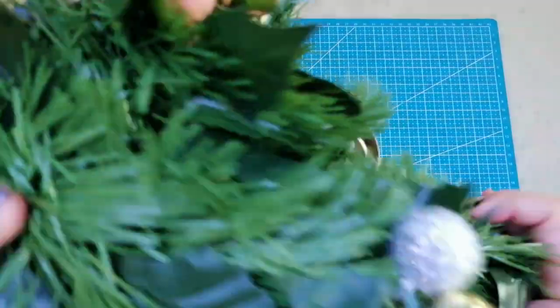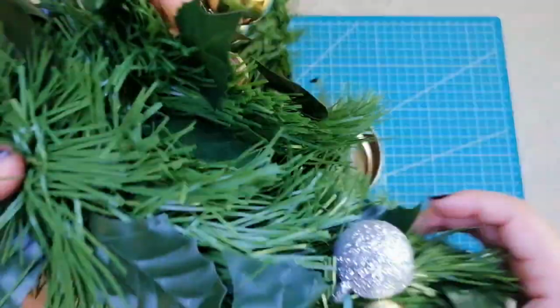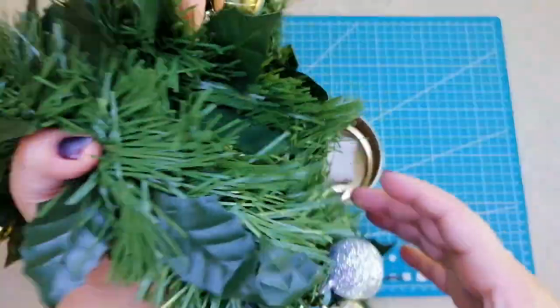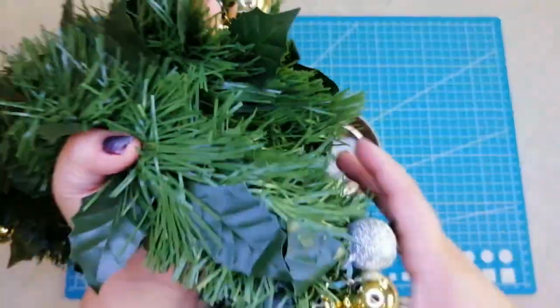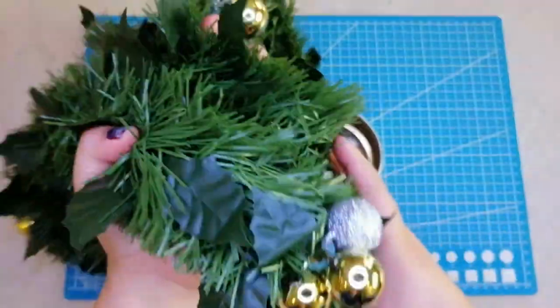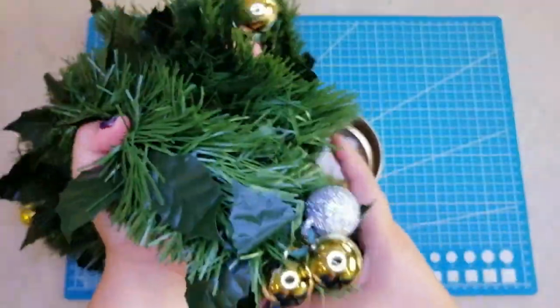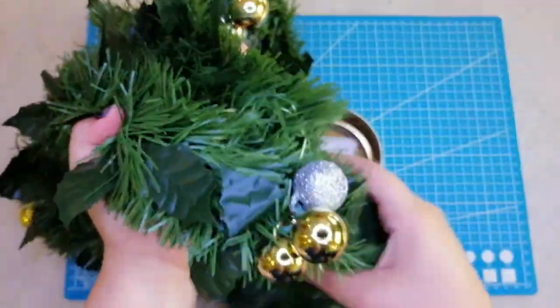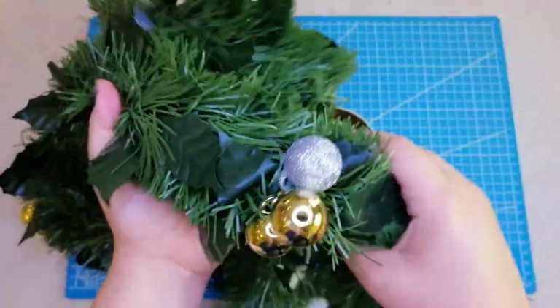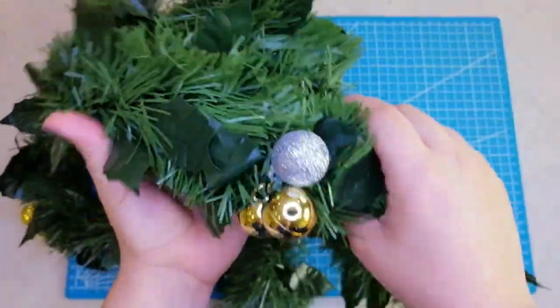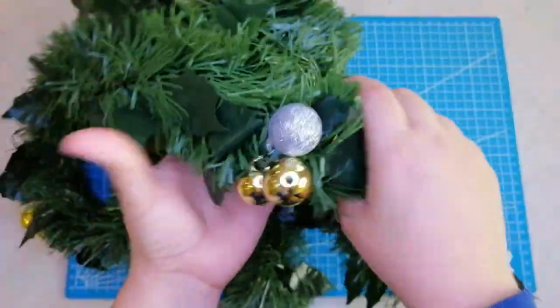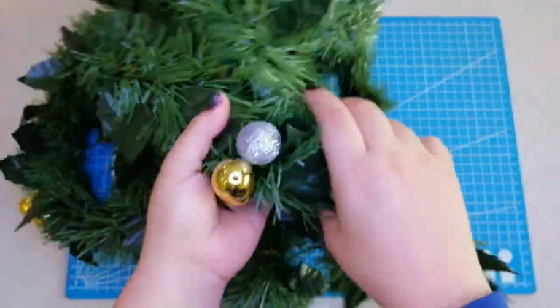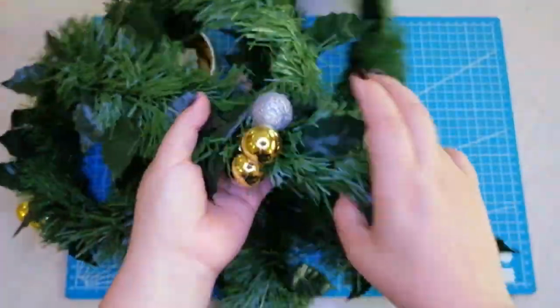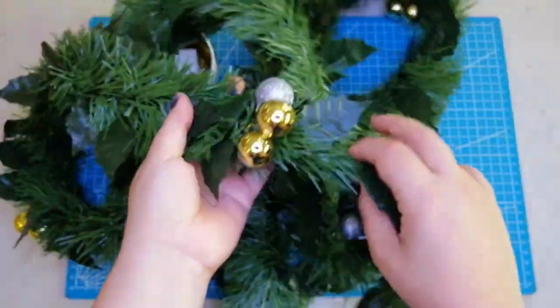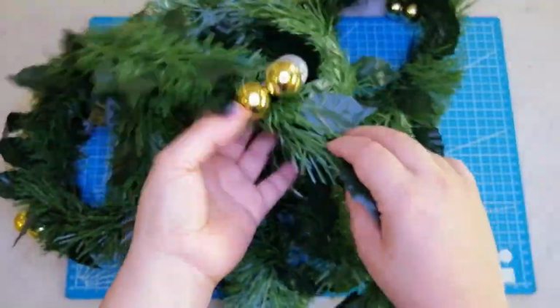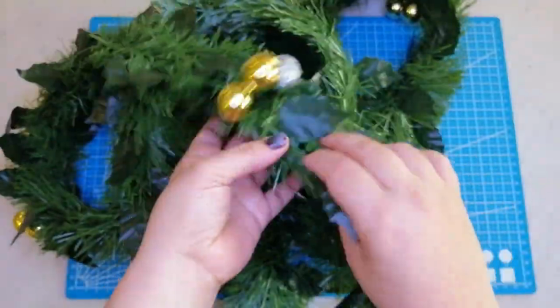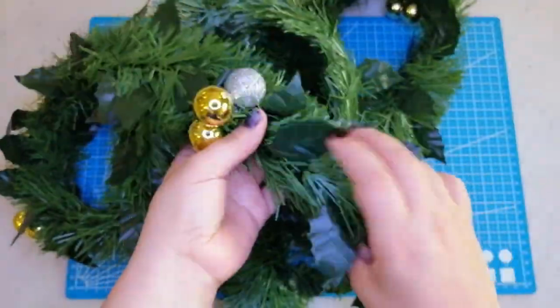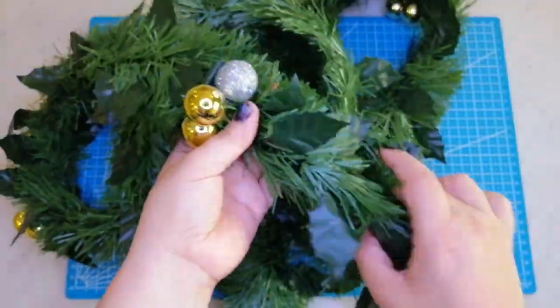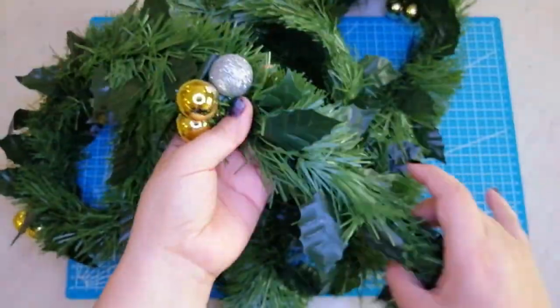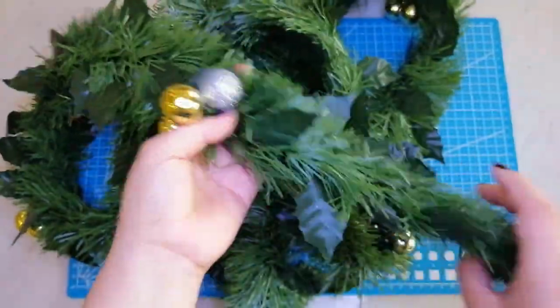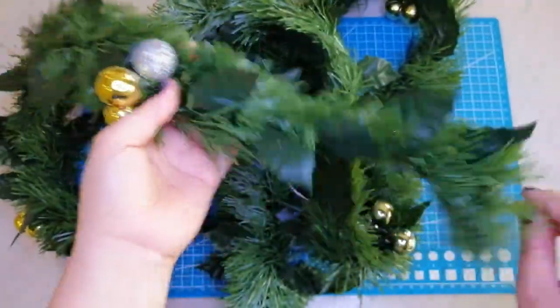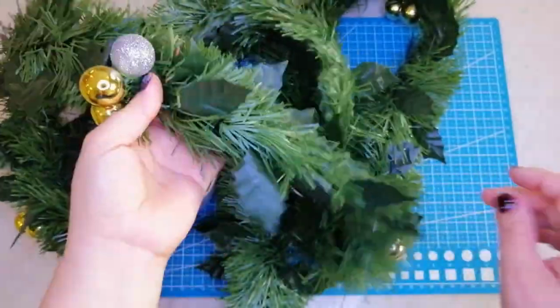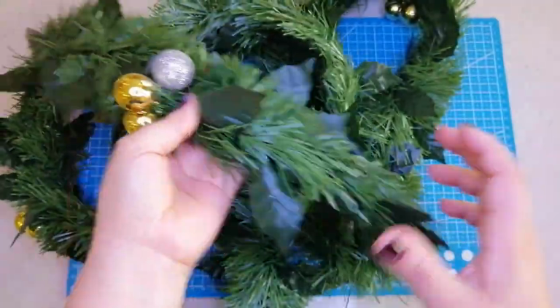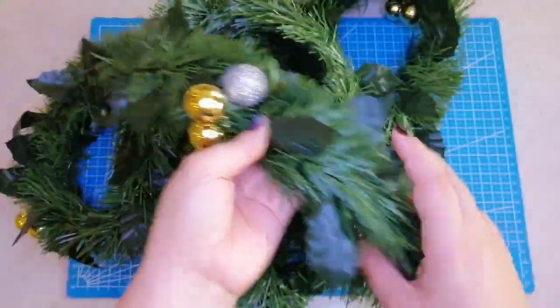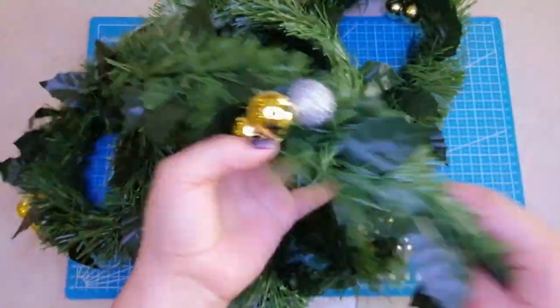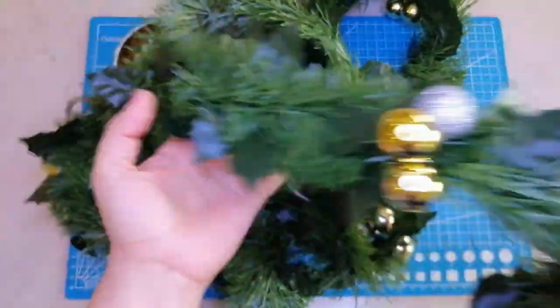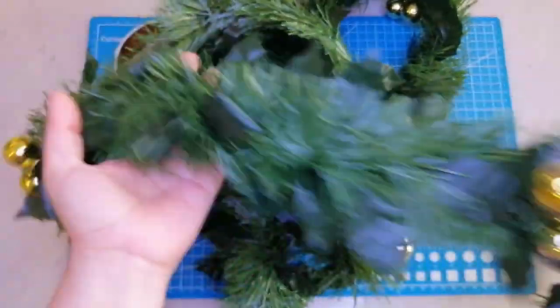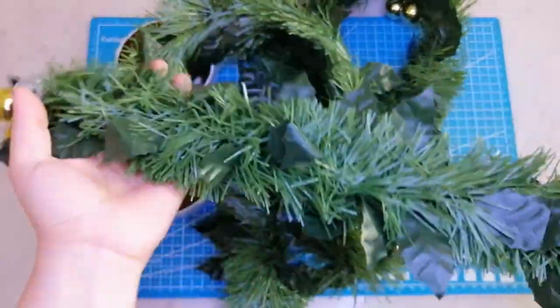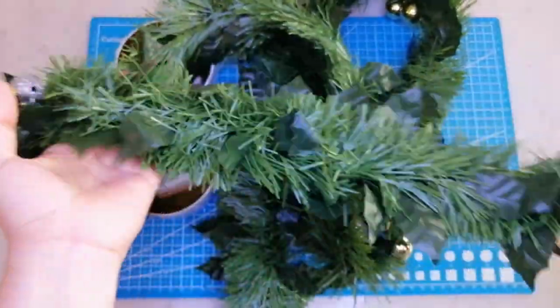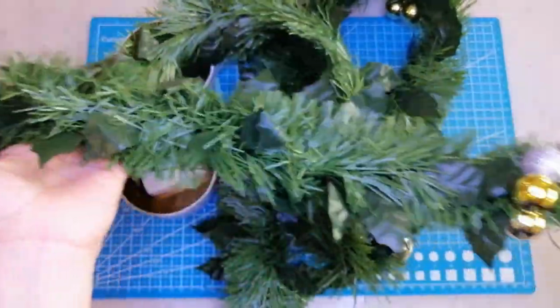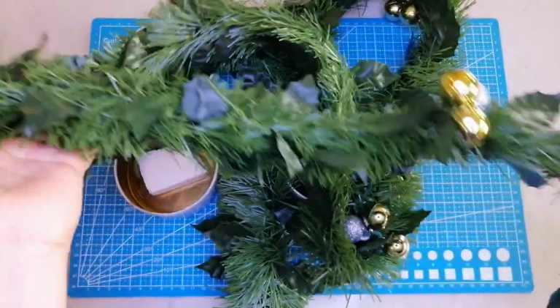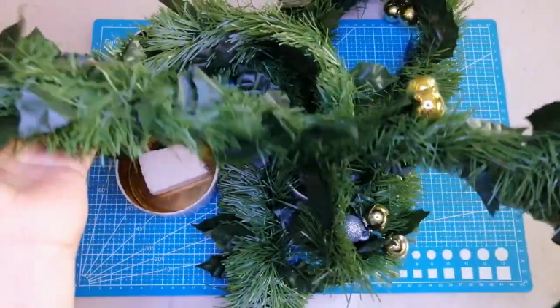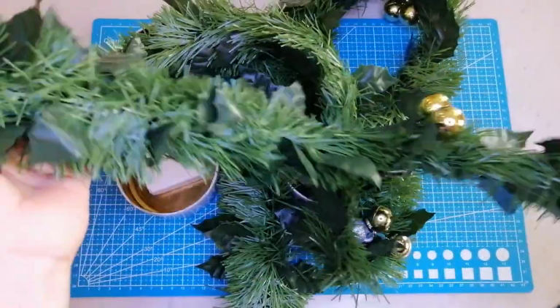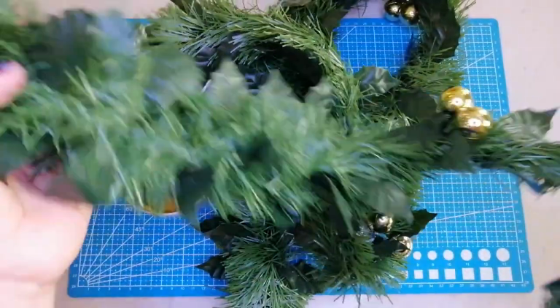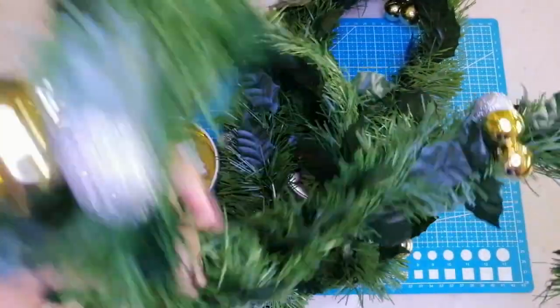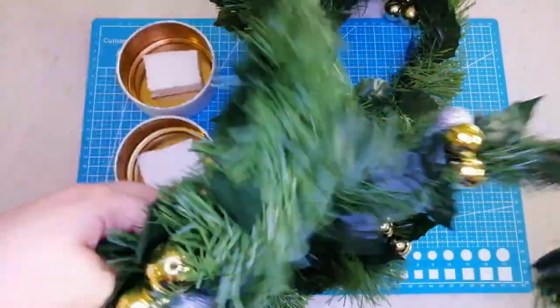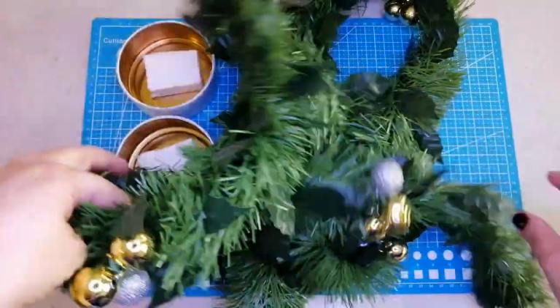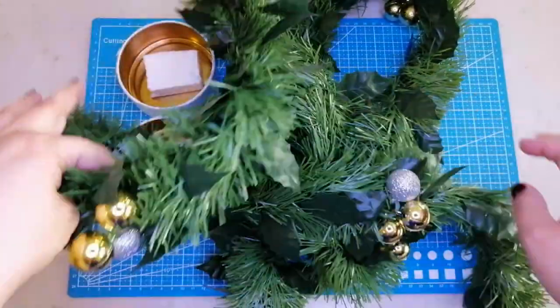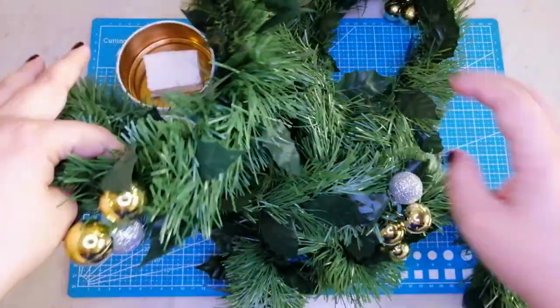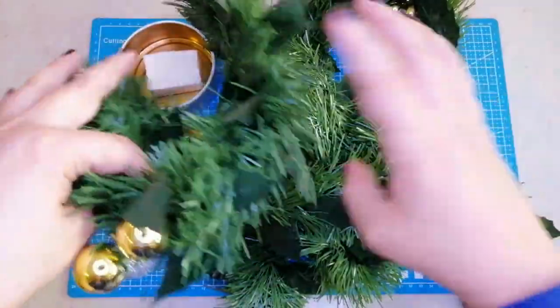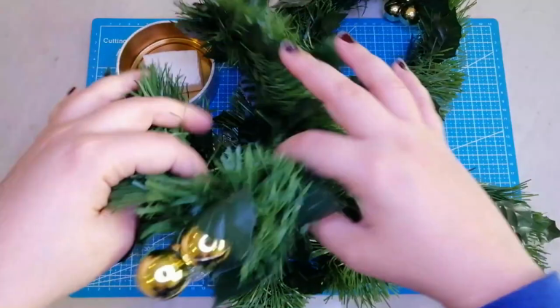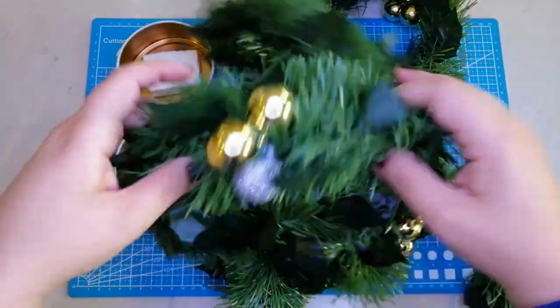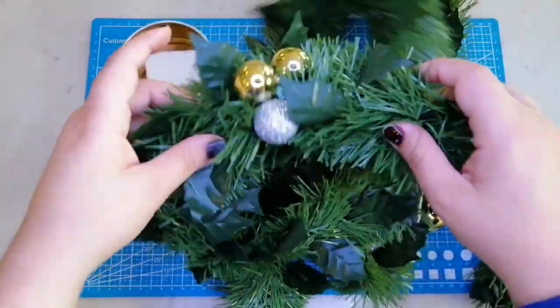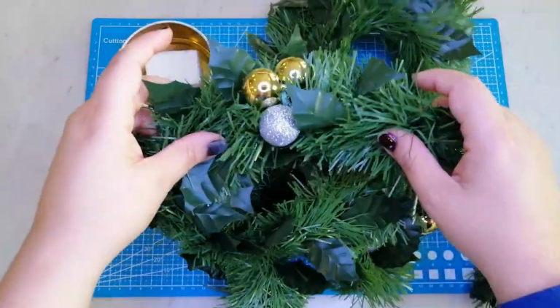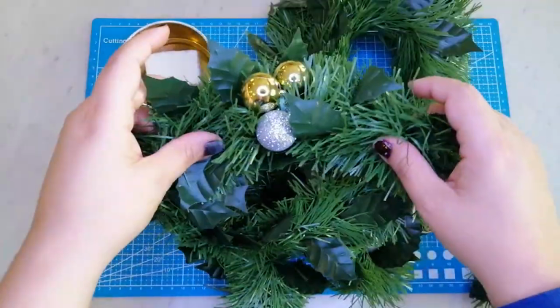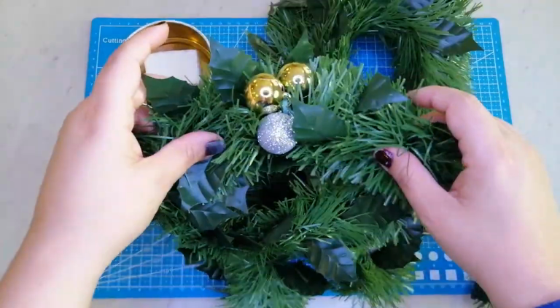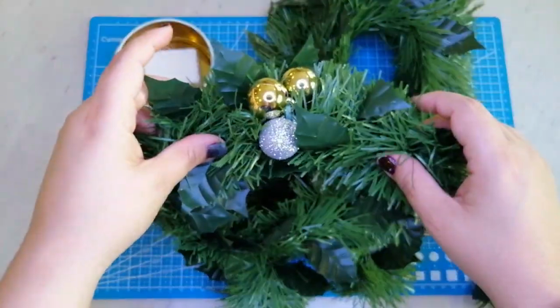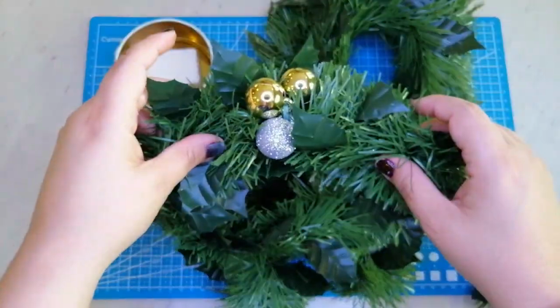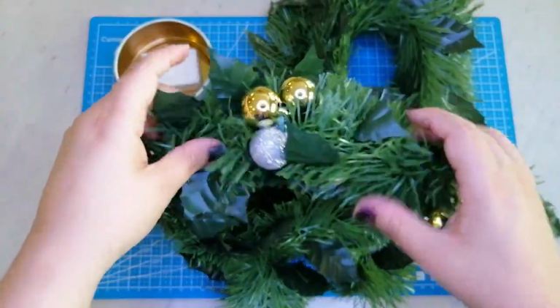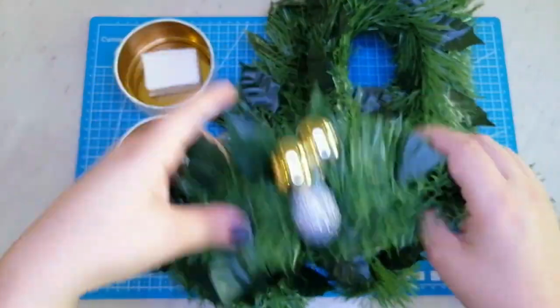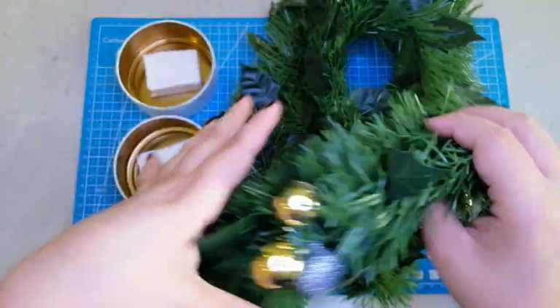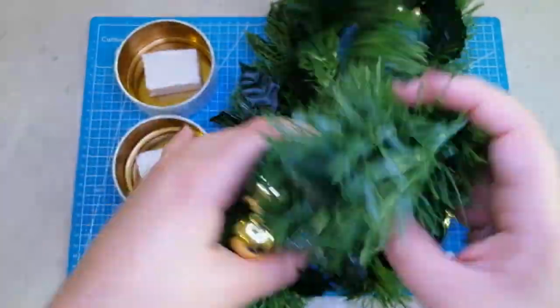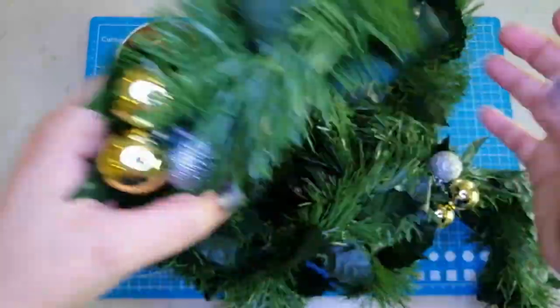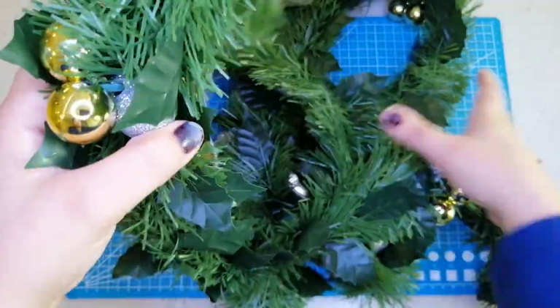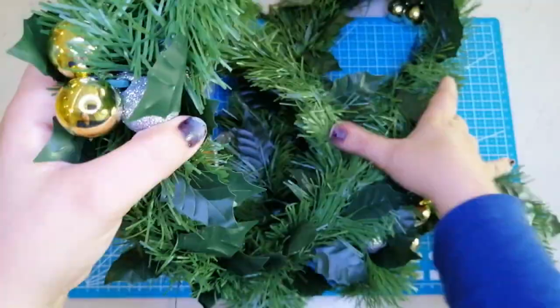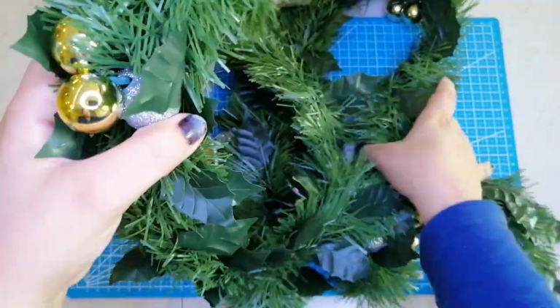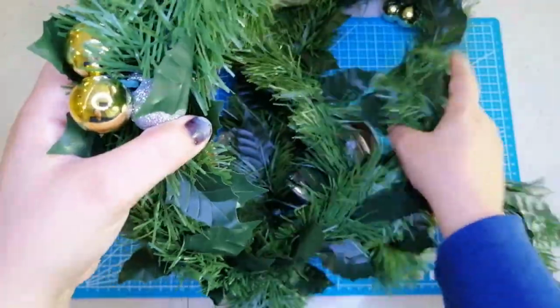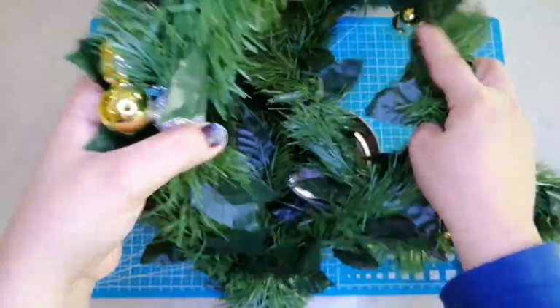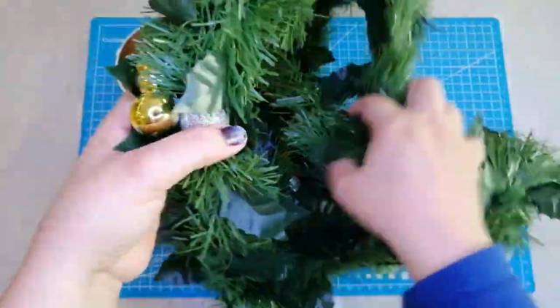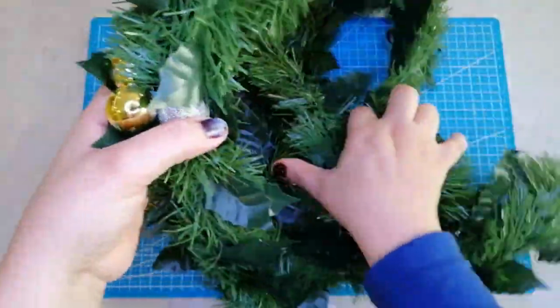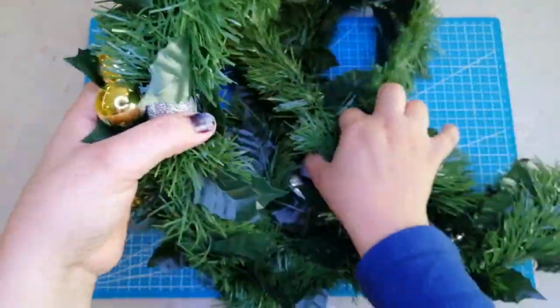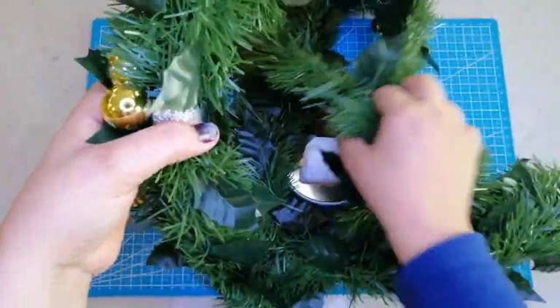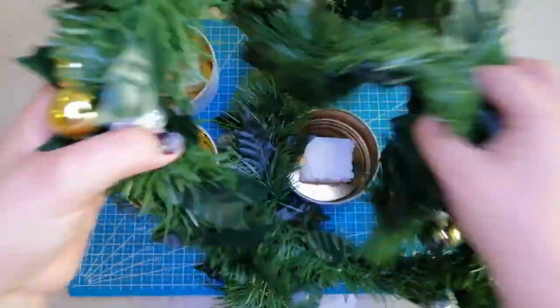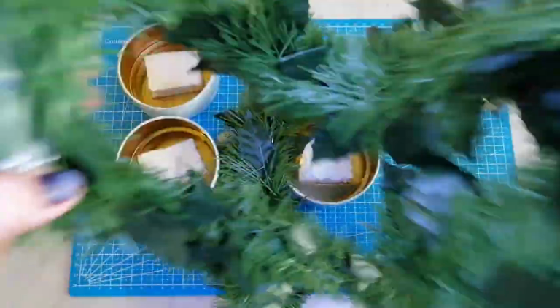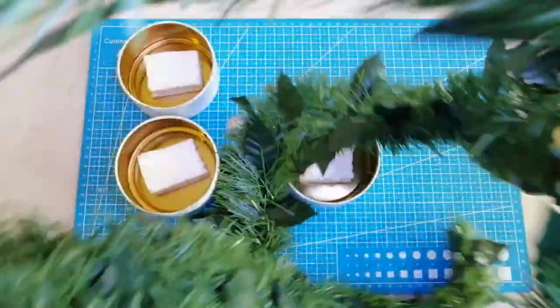Tengo estas guirnaldas que vienen con bolitas y las voy a aprovechar. Las colocaré alrededor de las bases y las pegaré con silicona.